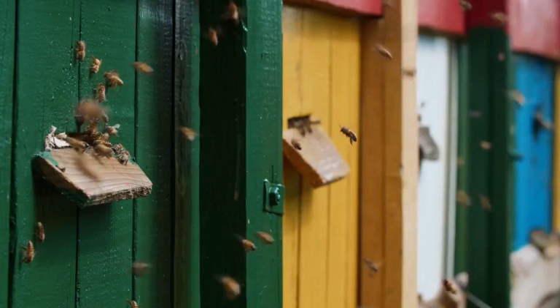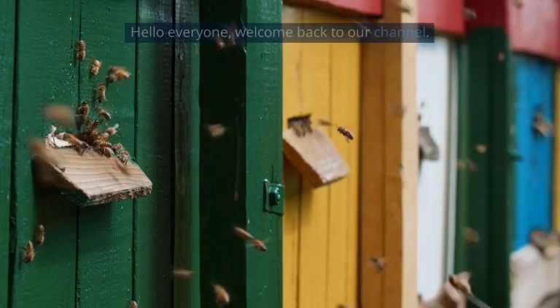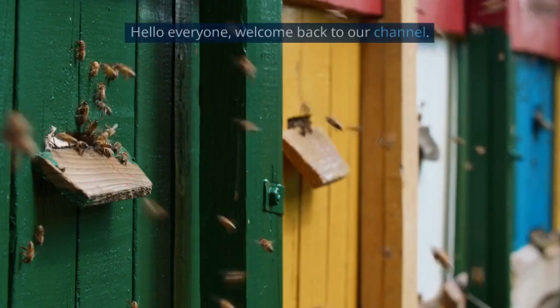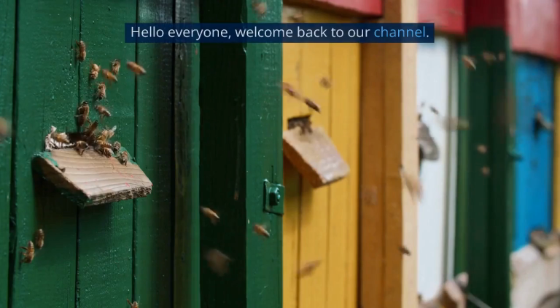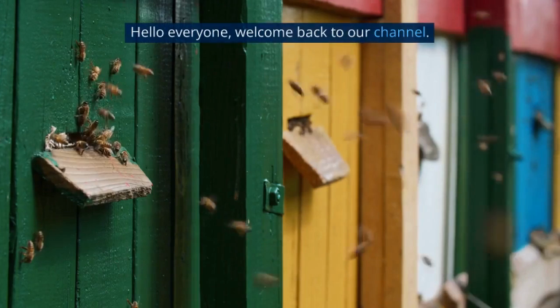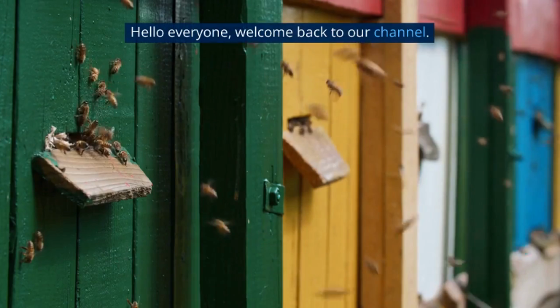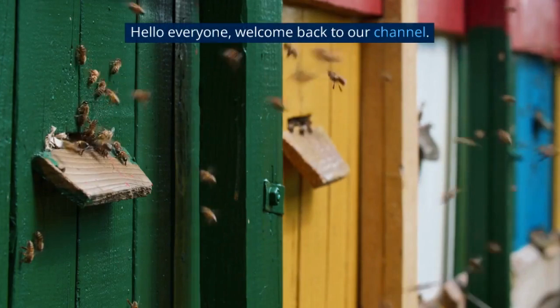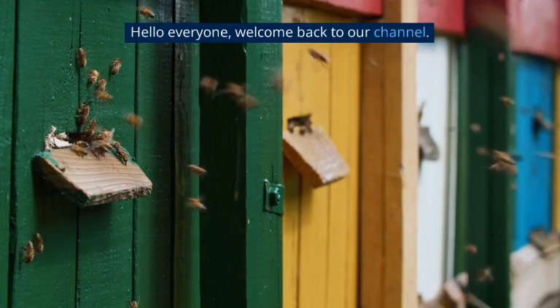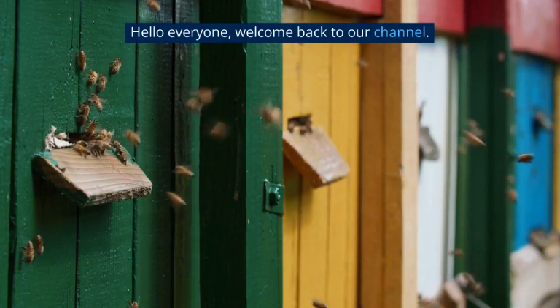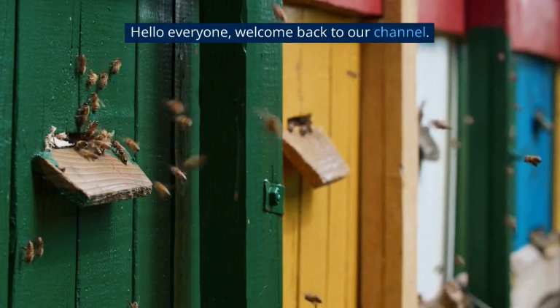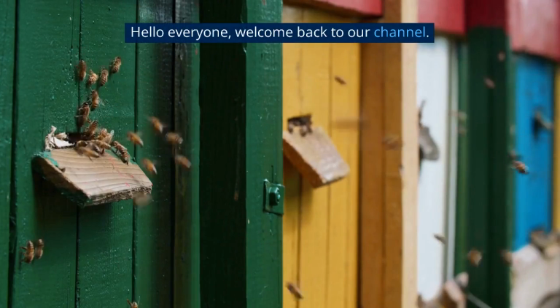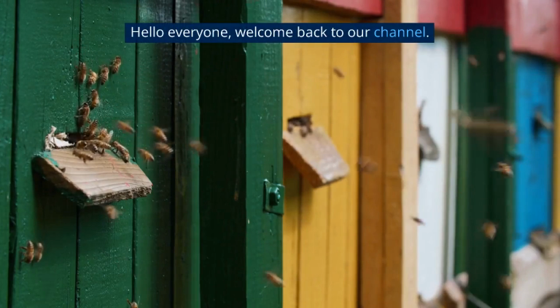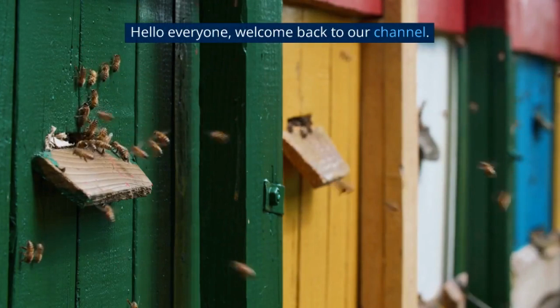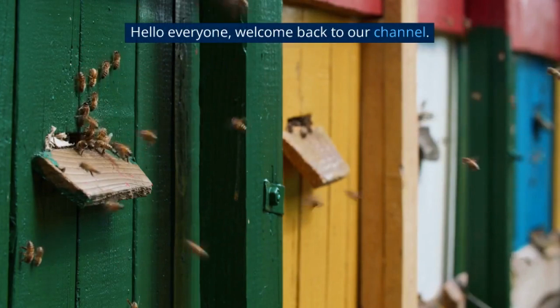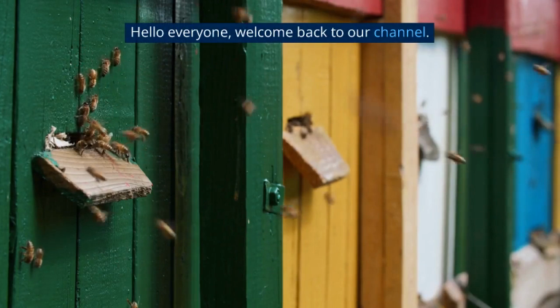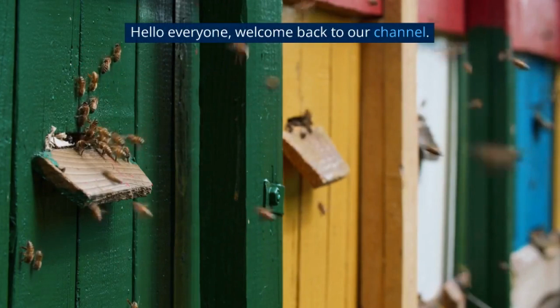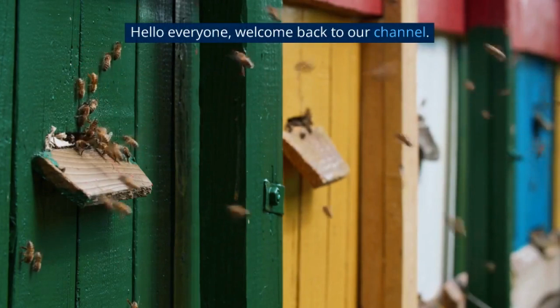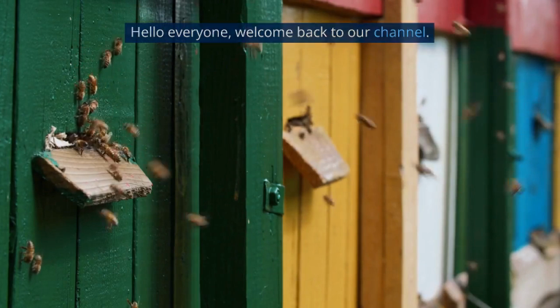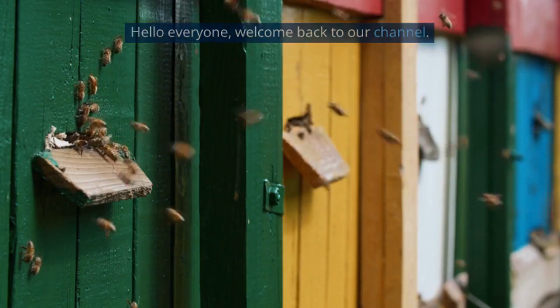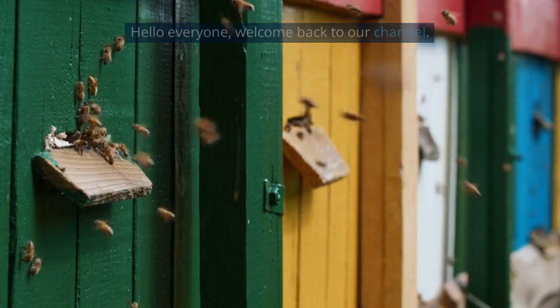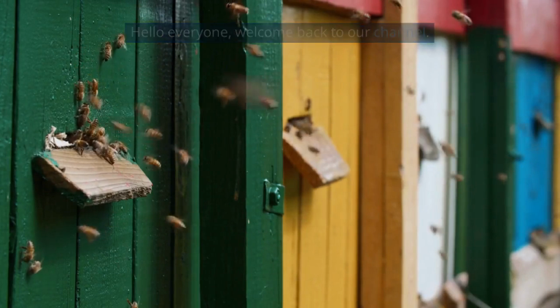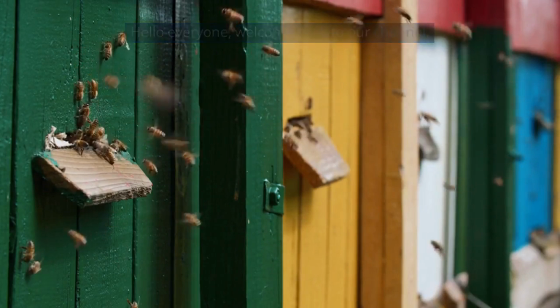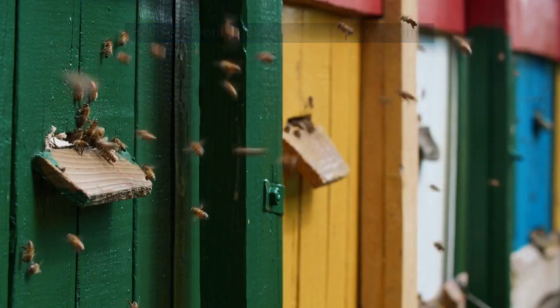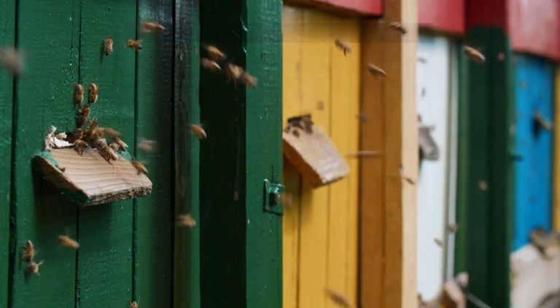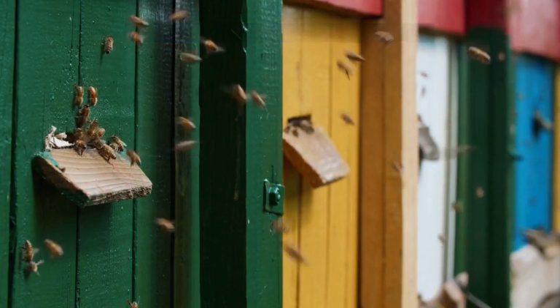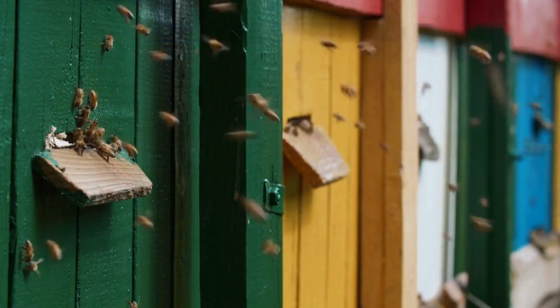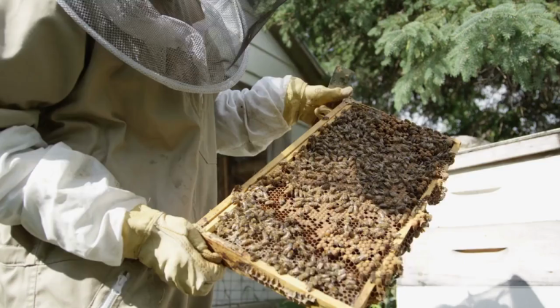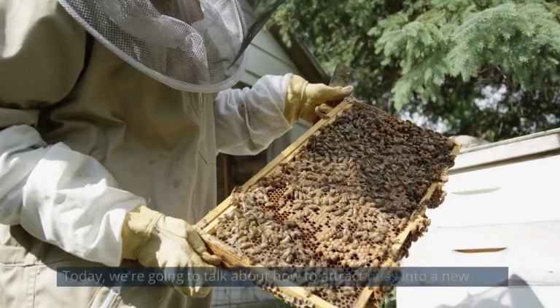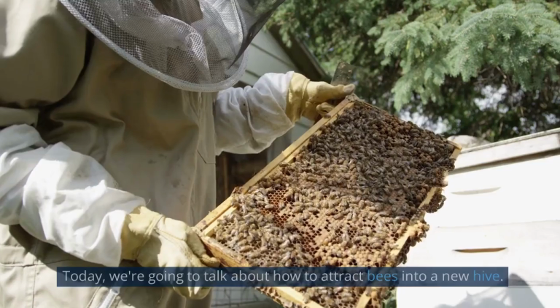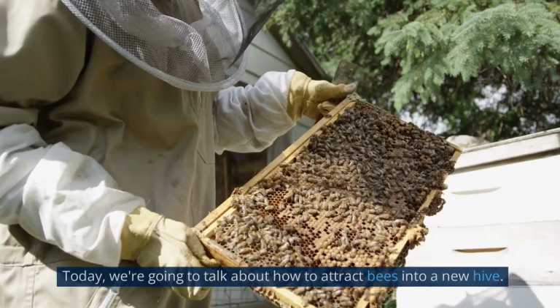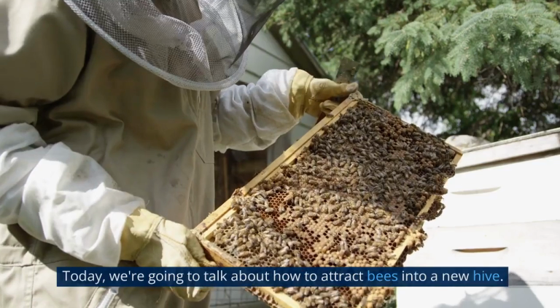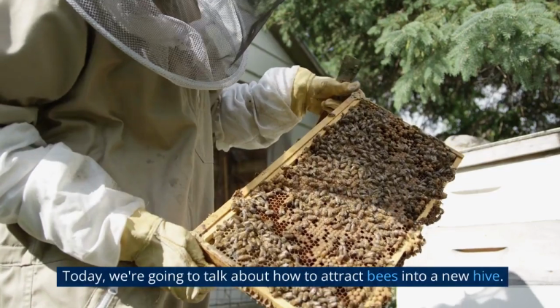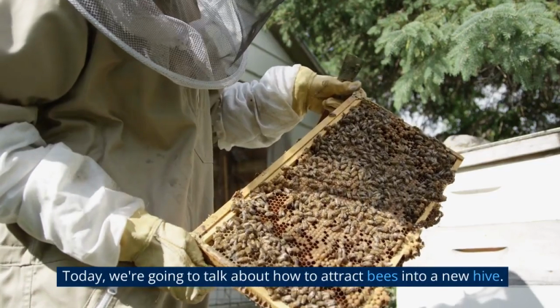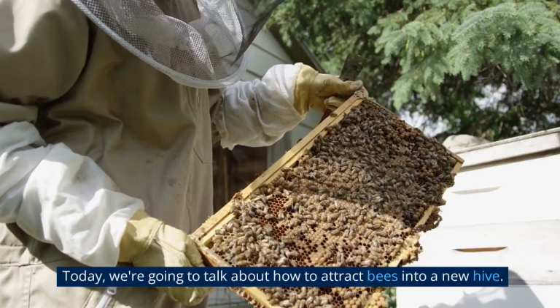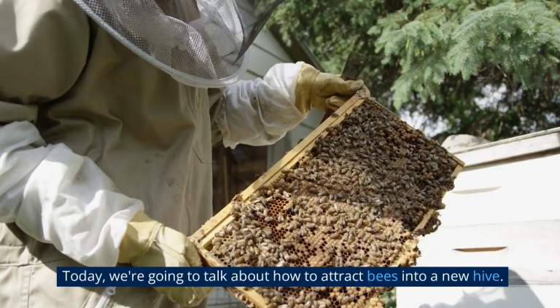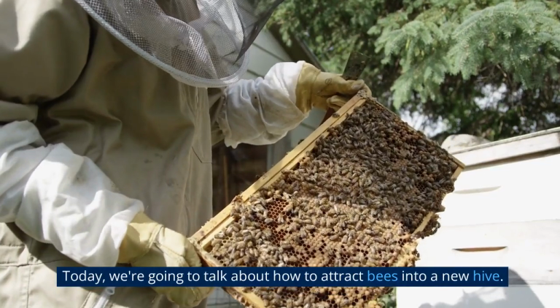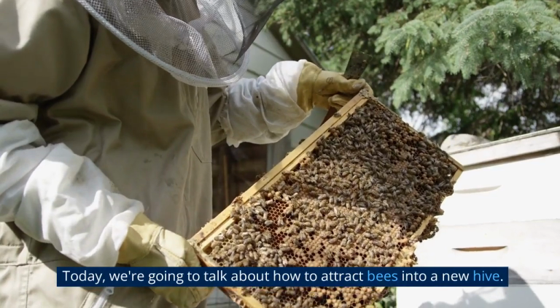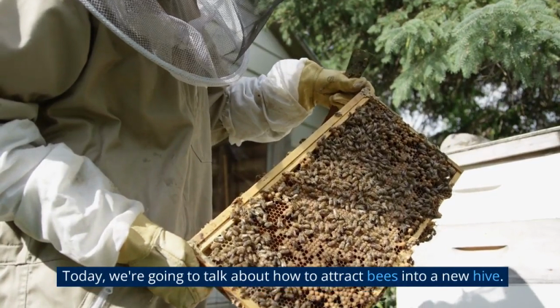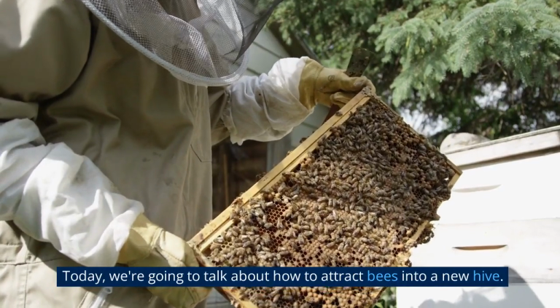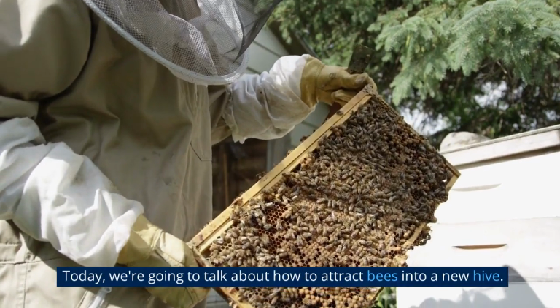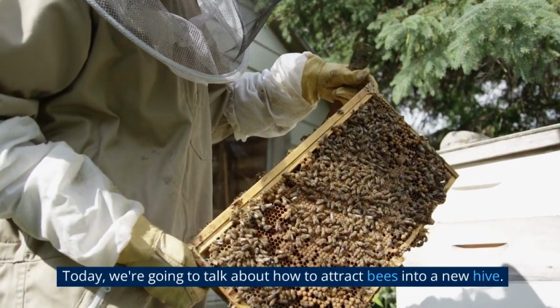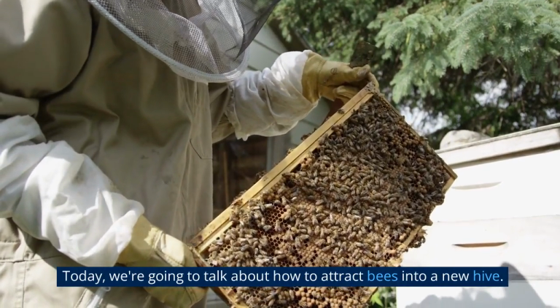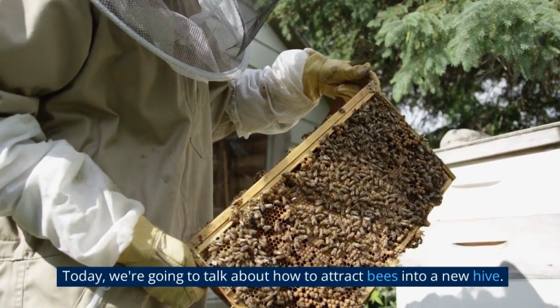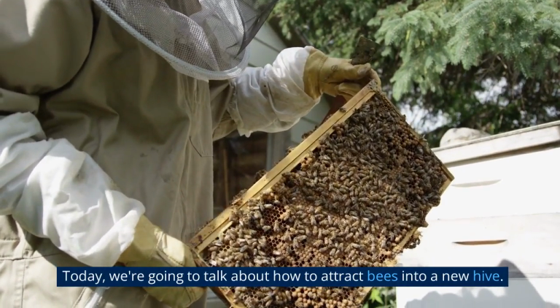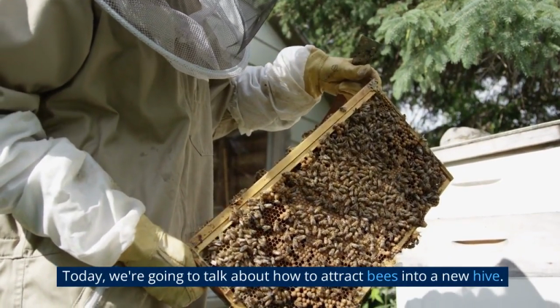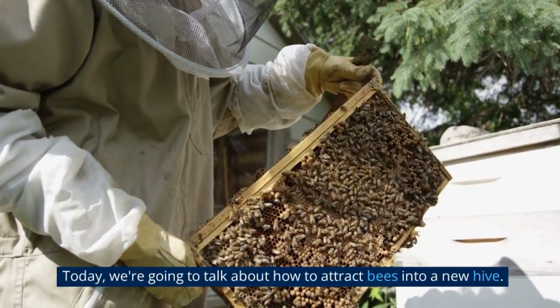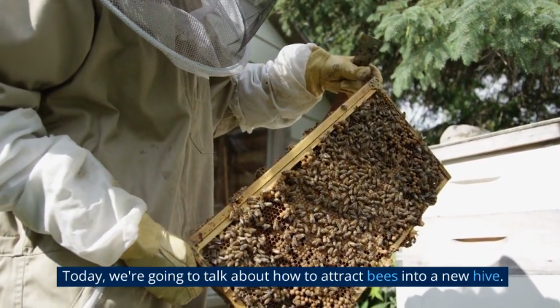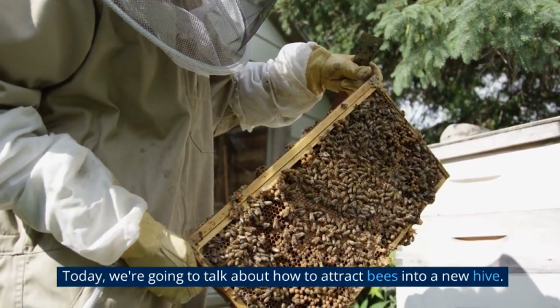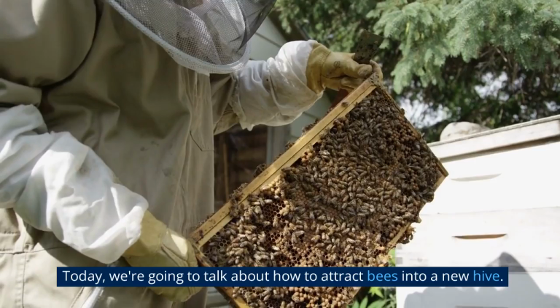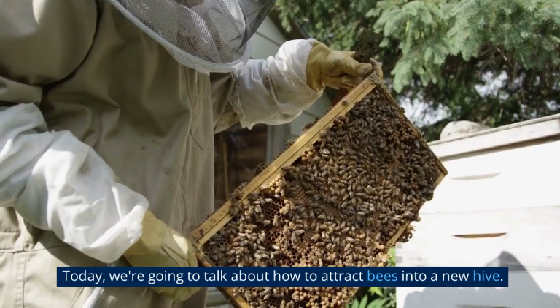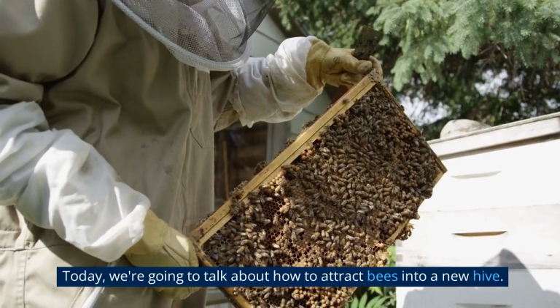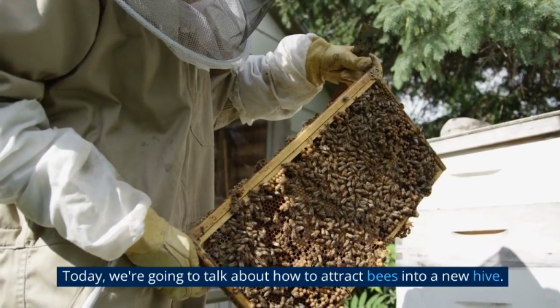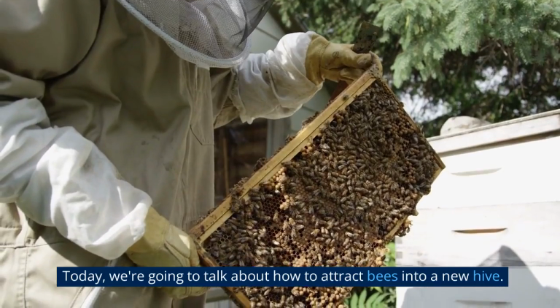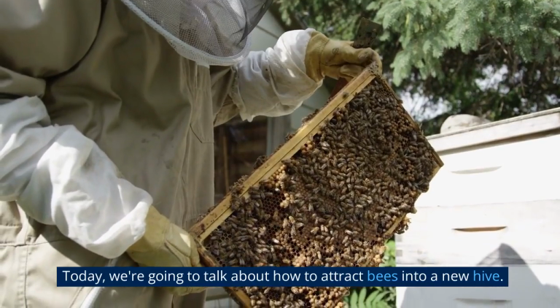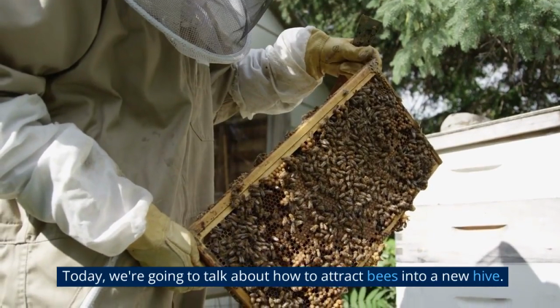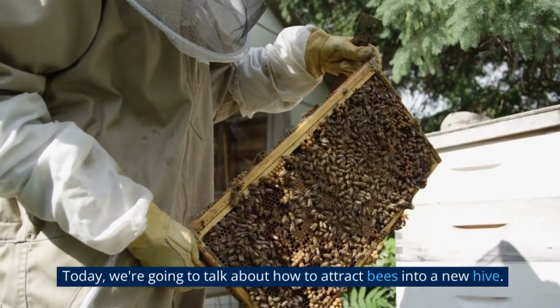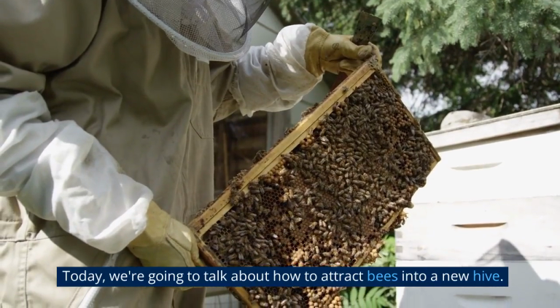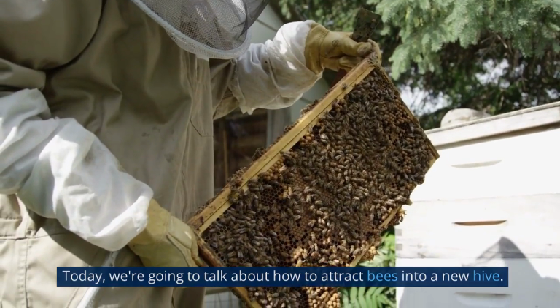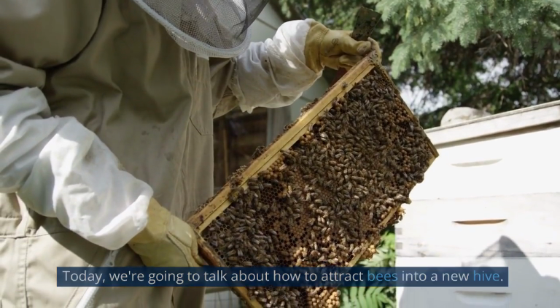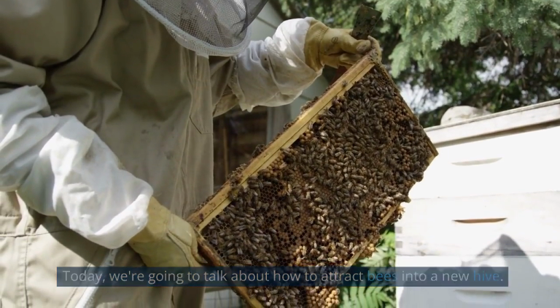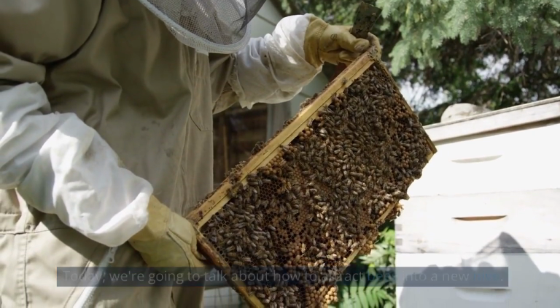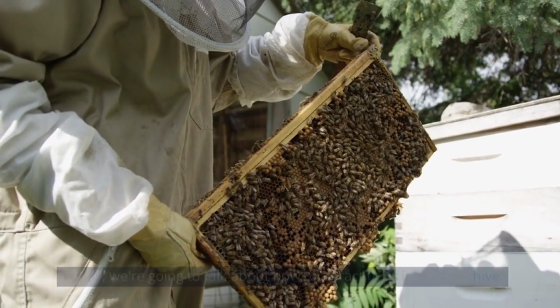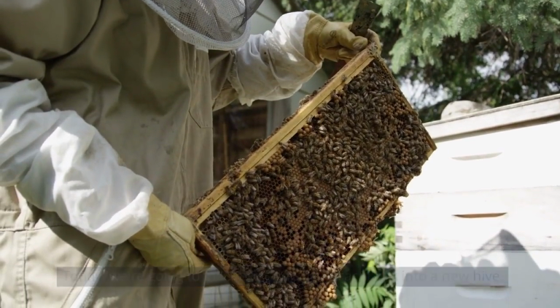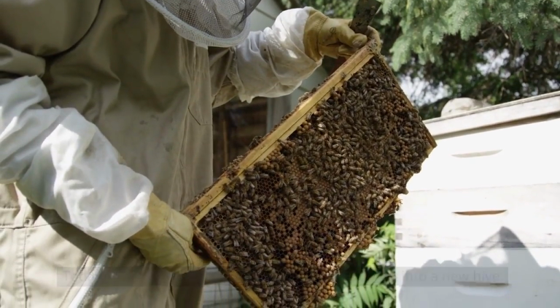Hello everyone, welcome back to our channel. Today, we're going to talk about how to attract bees into a new hive.